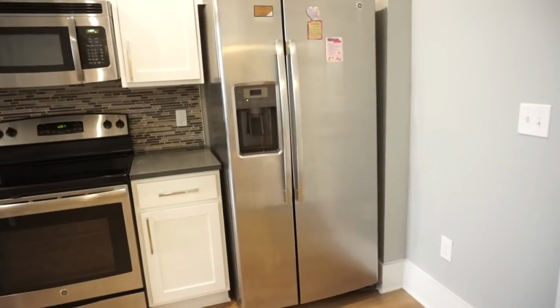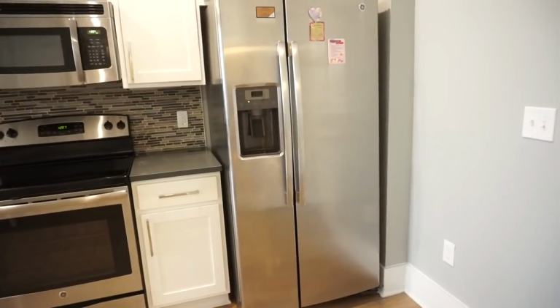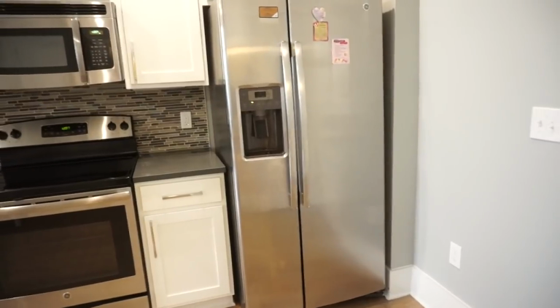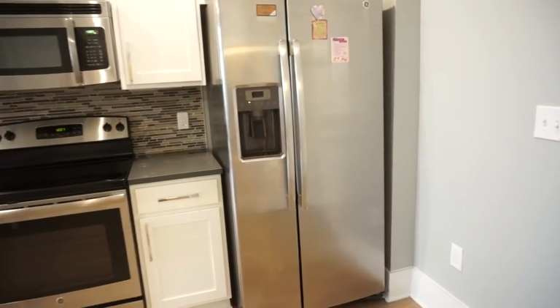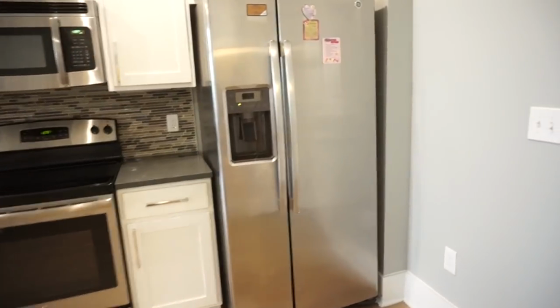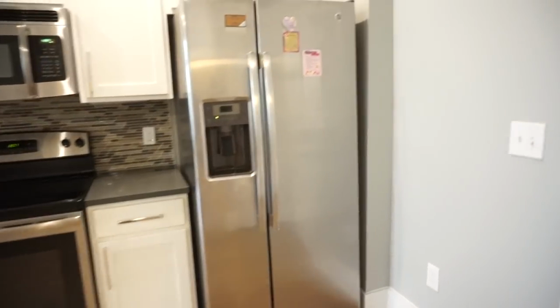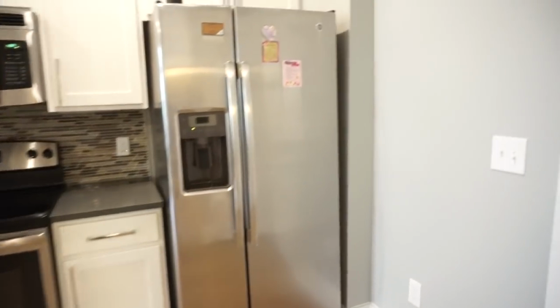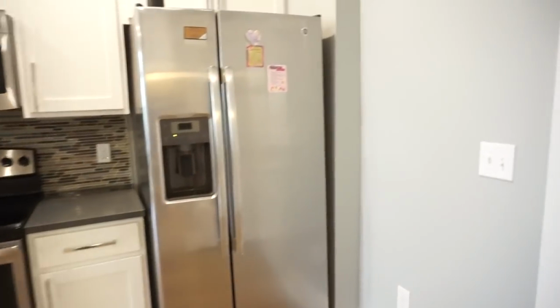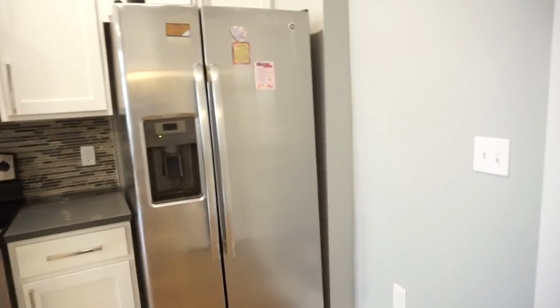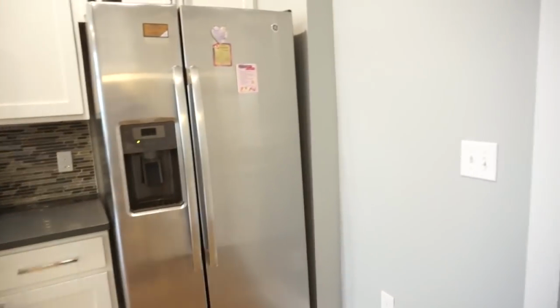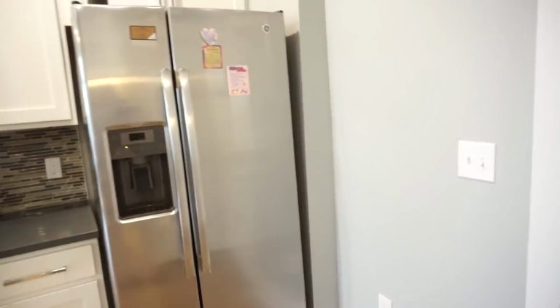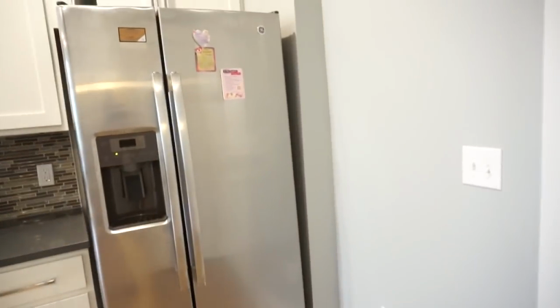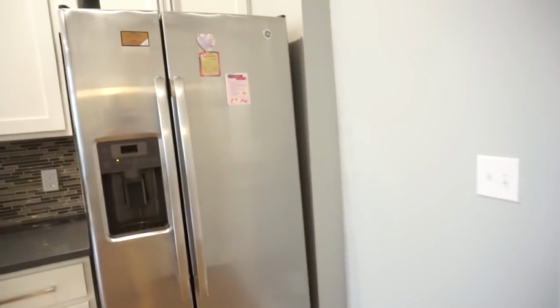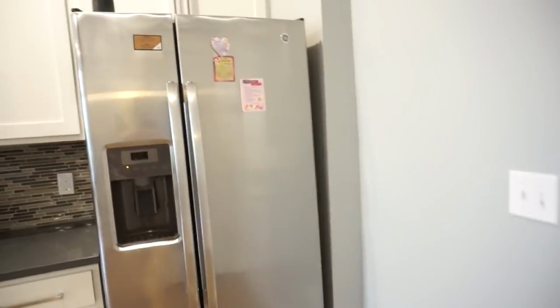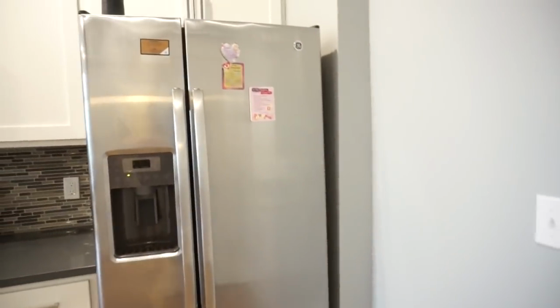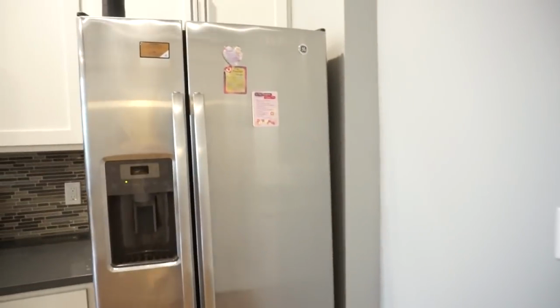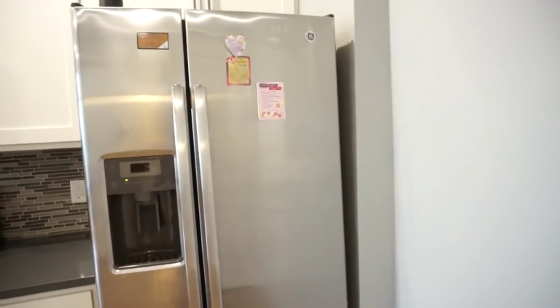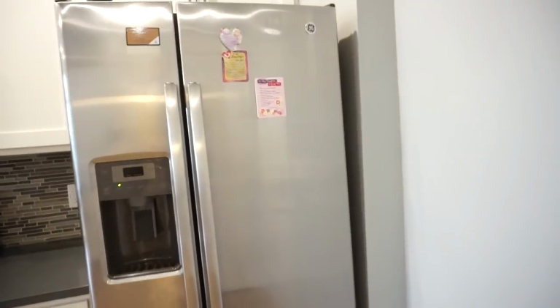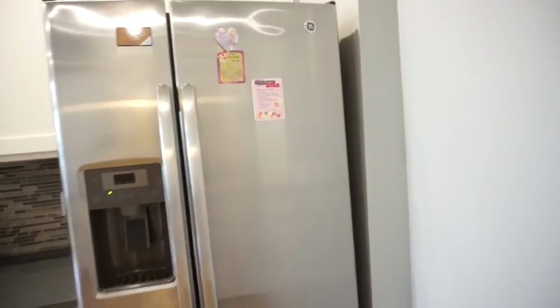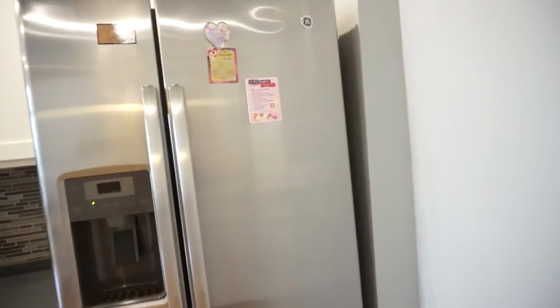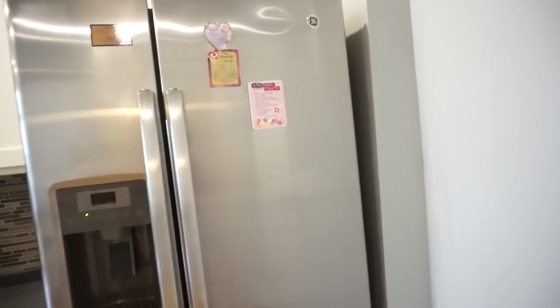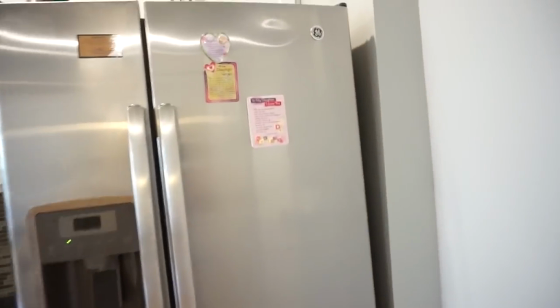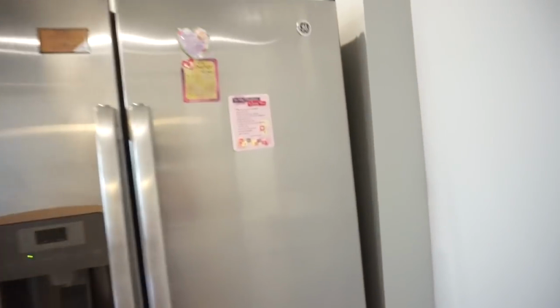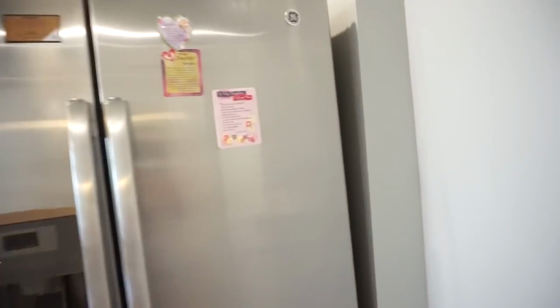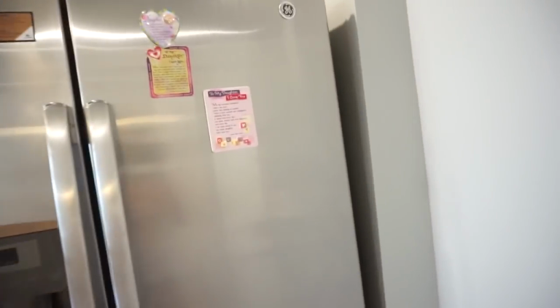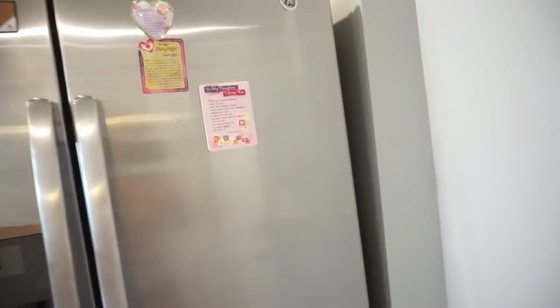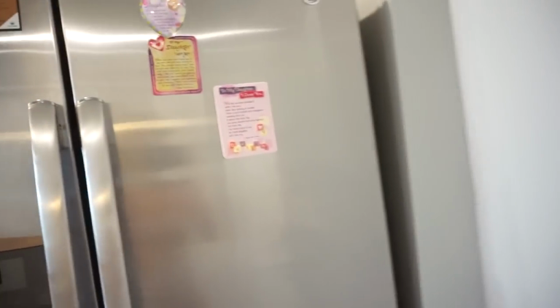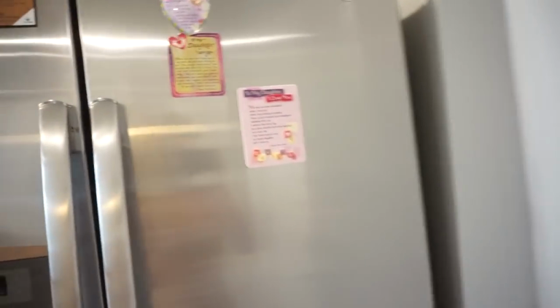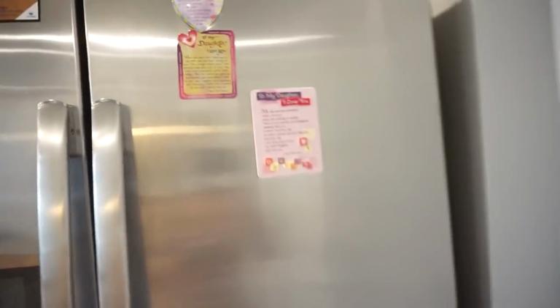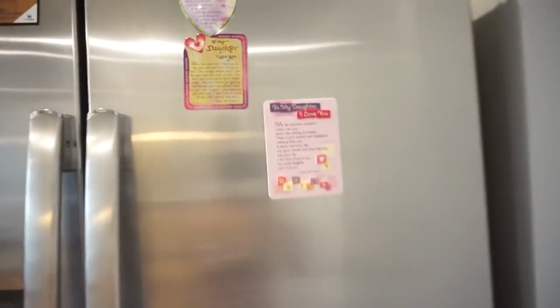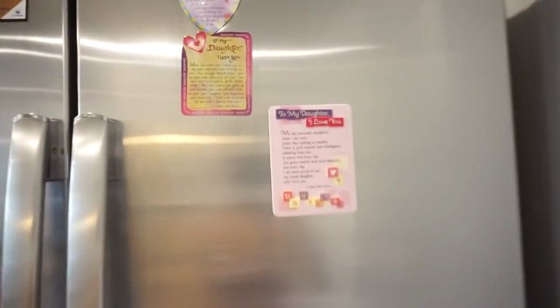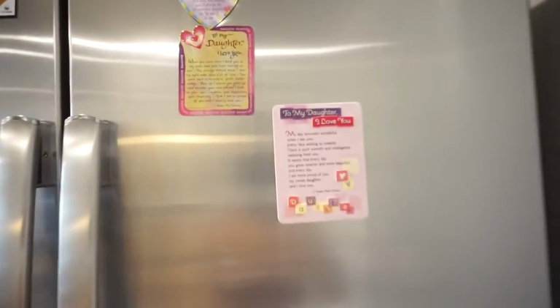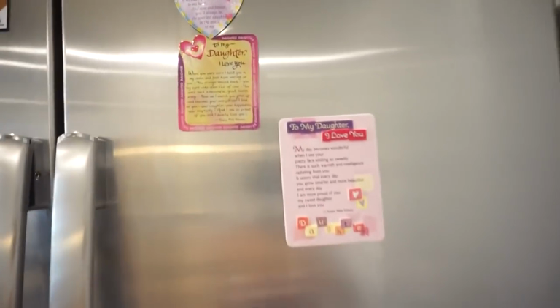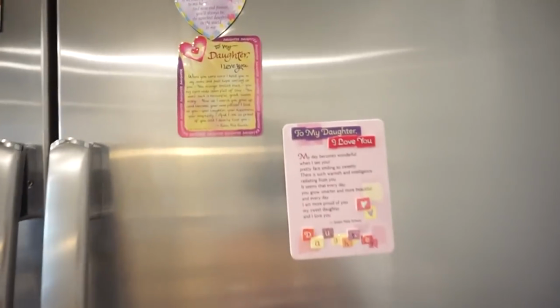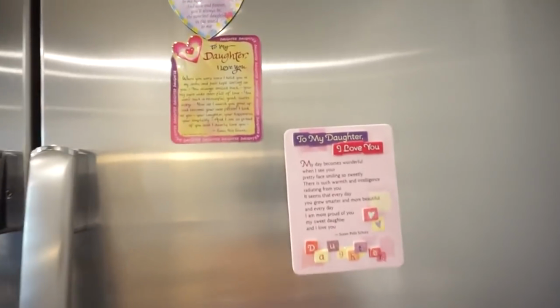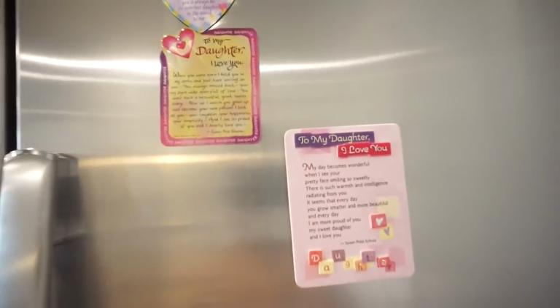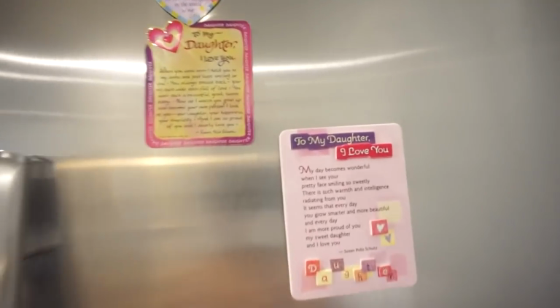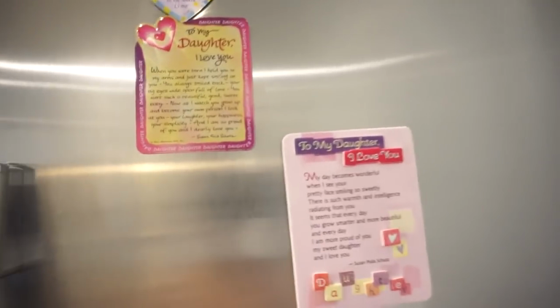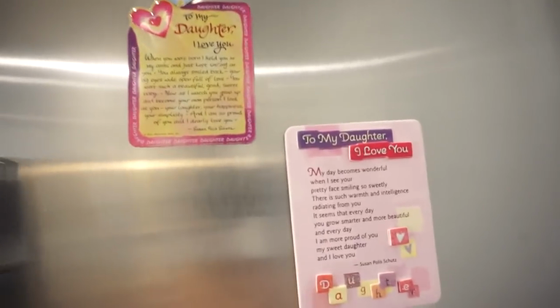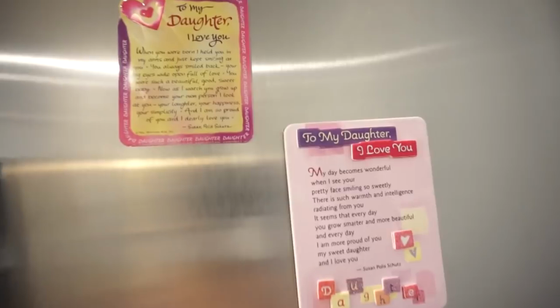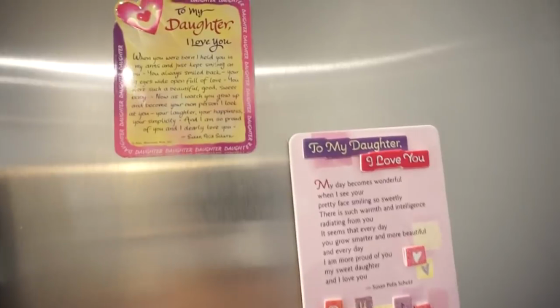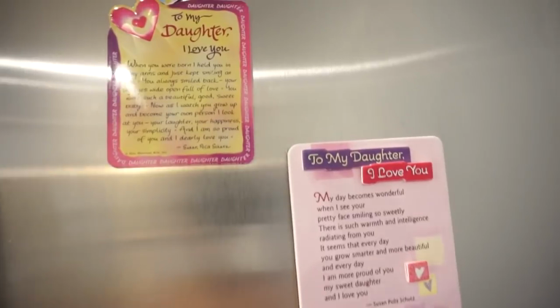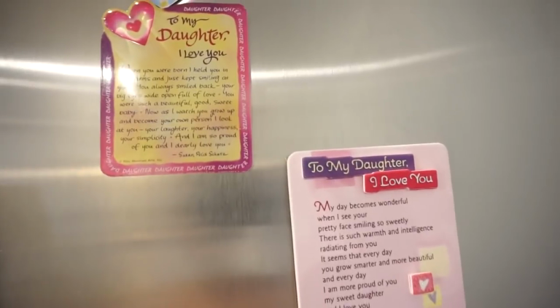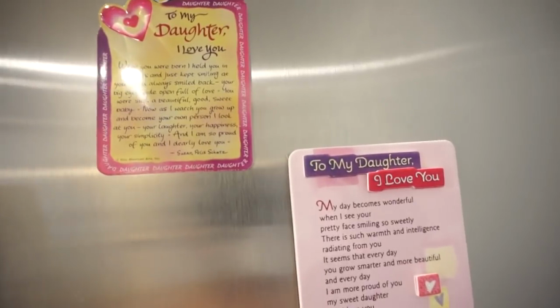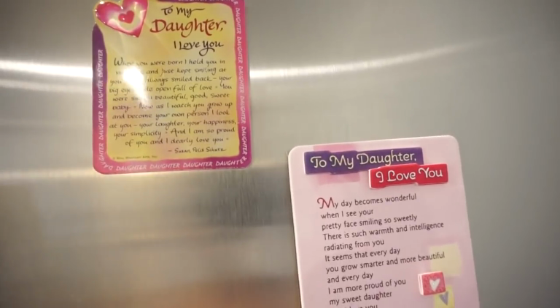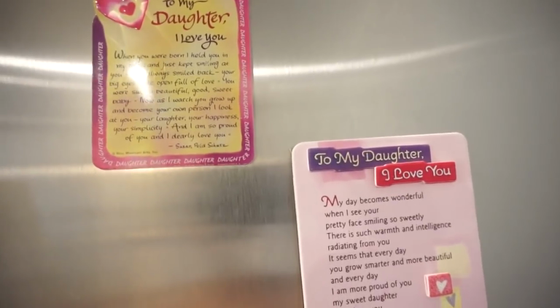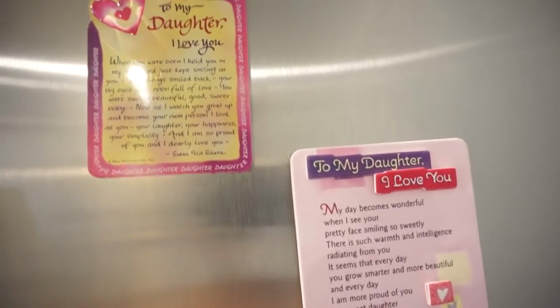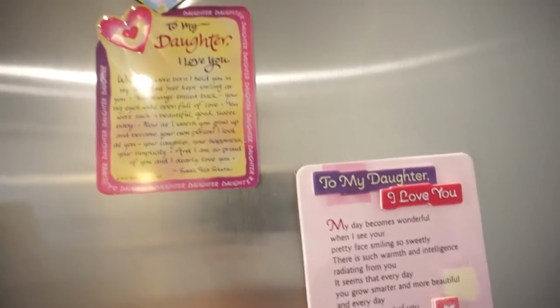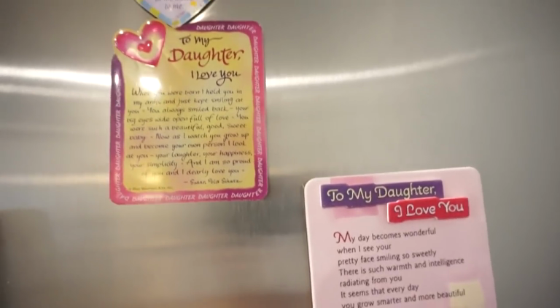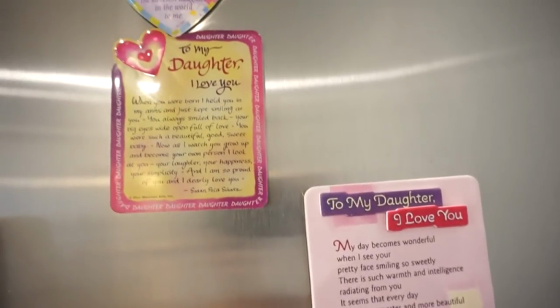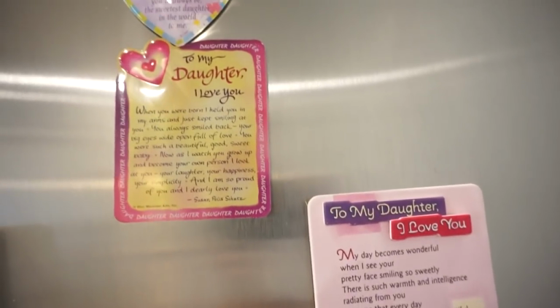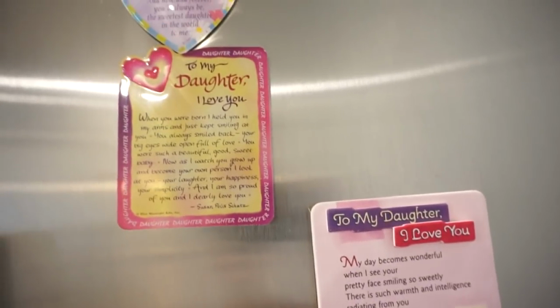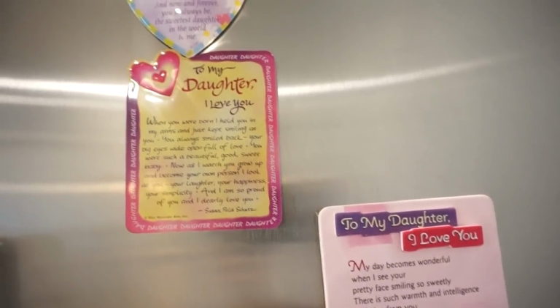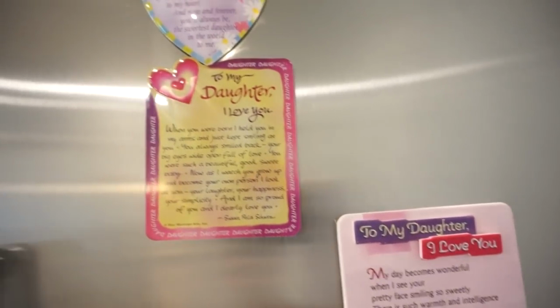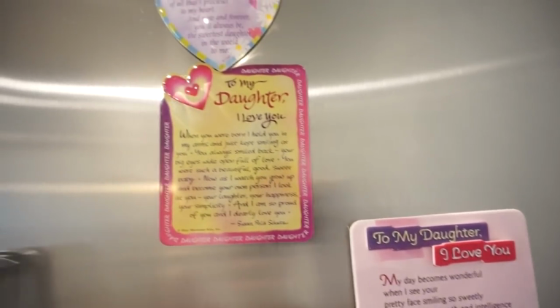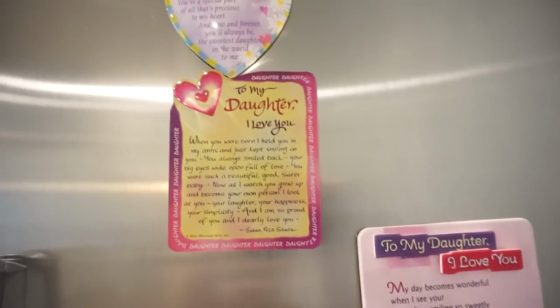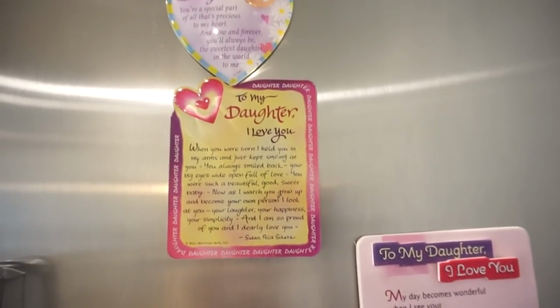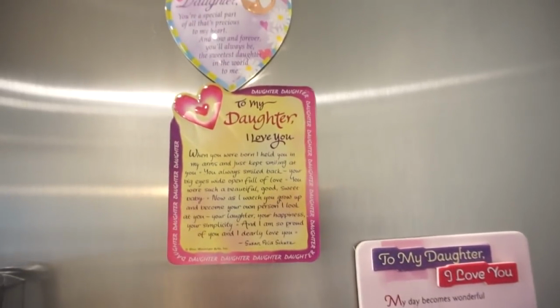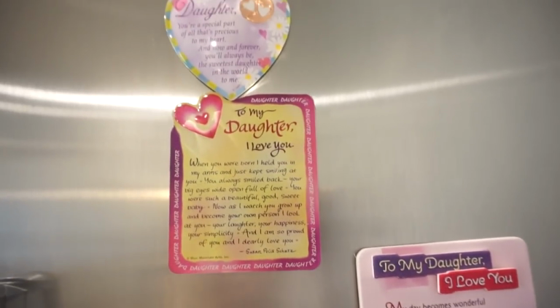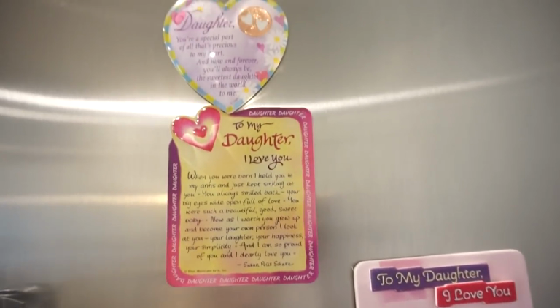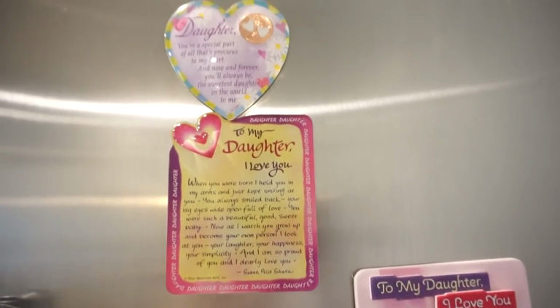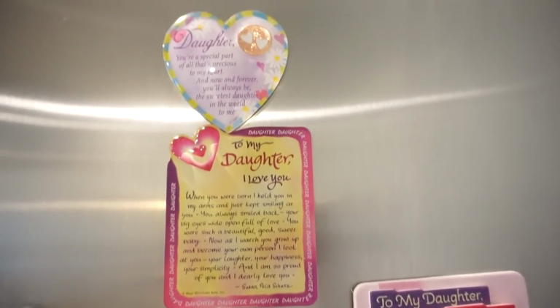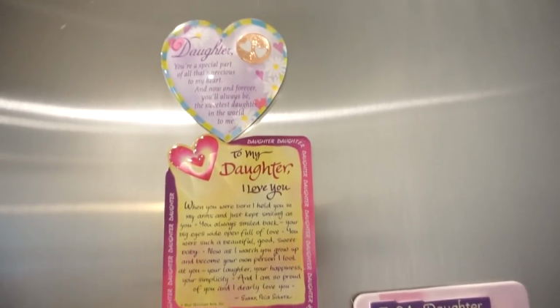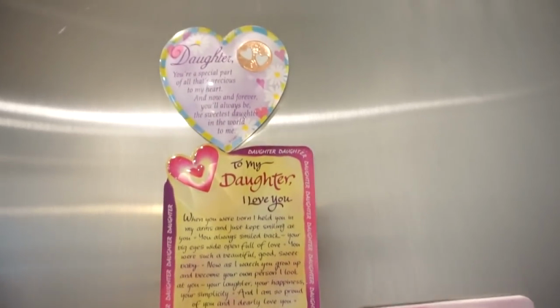Over in my refrigerator area, I have these really cute cabinets about moms and daughters. Every time my mom sees one of these, she has to buy one for me.